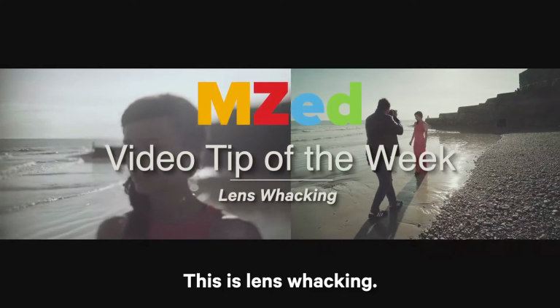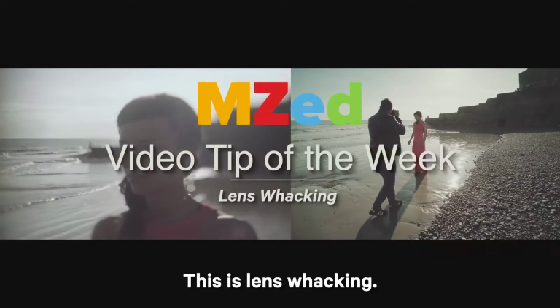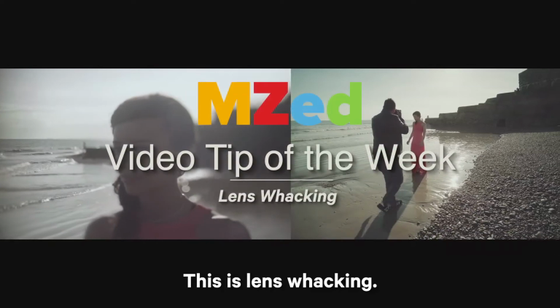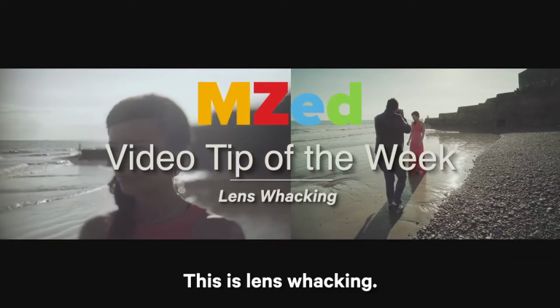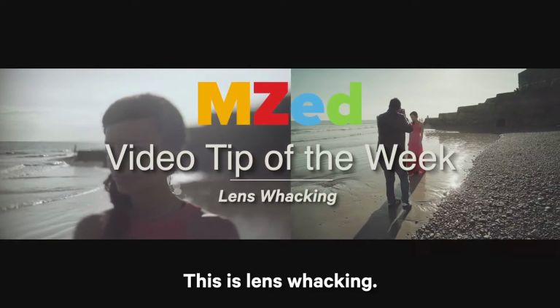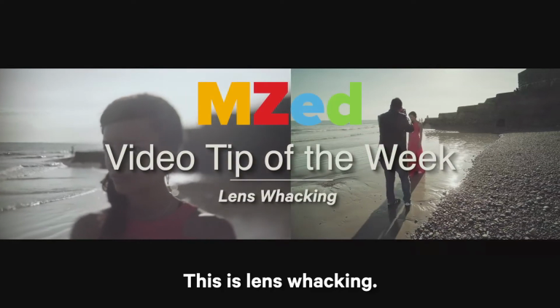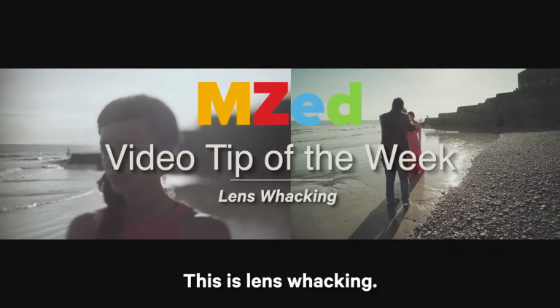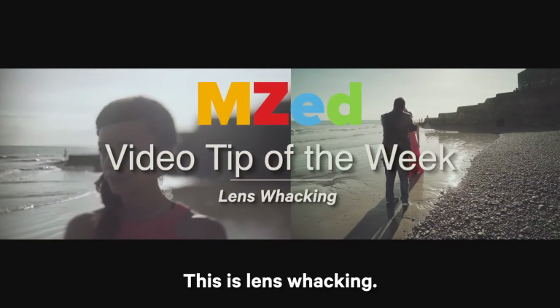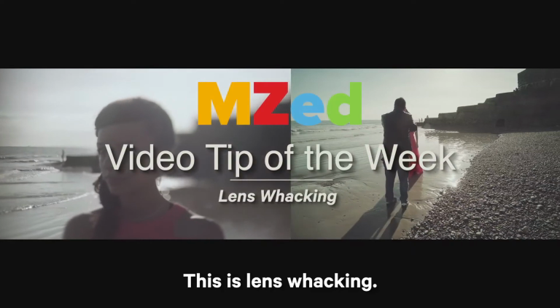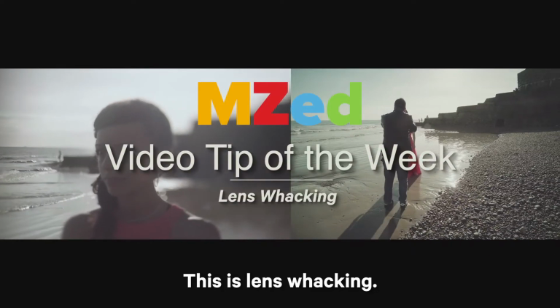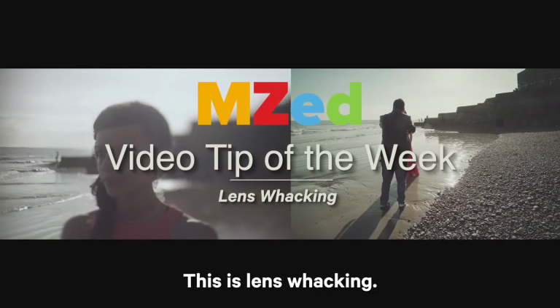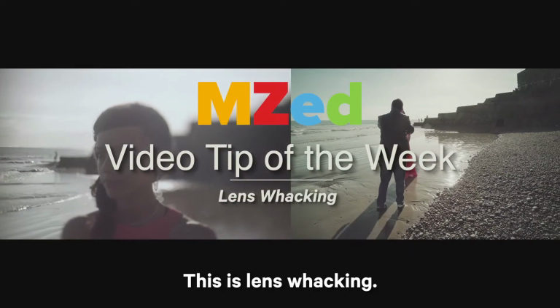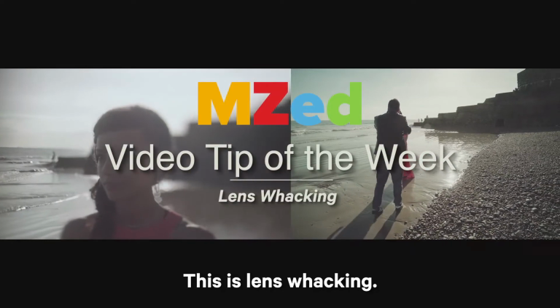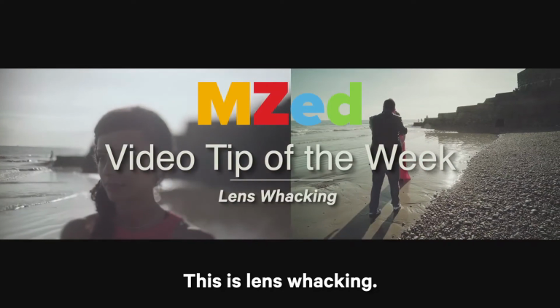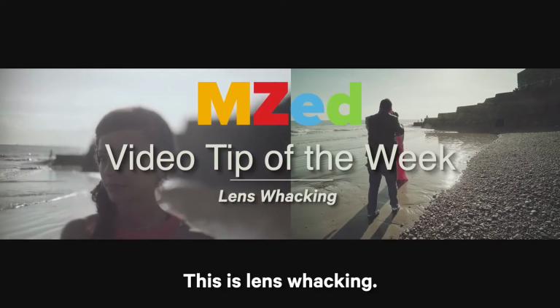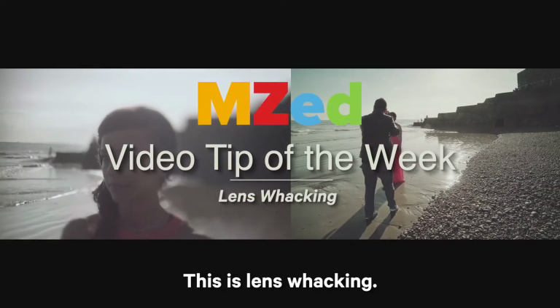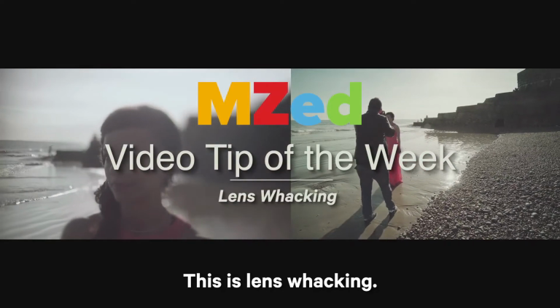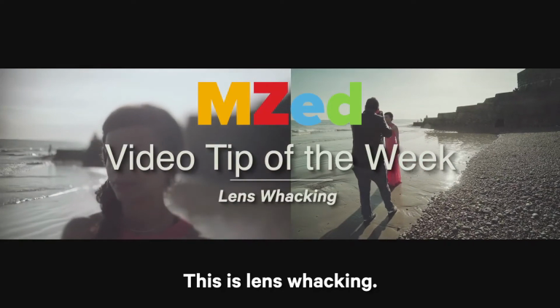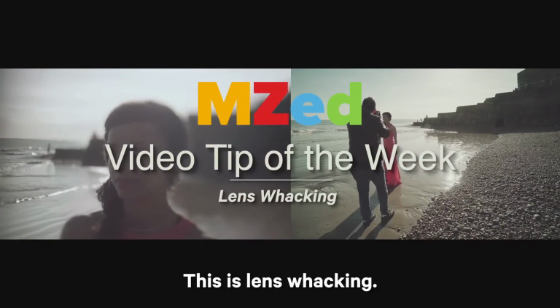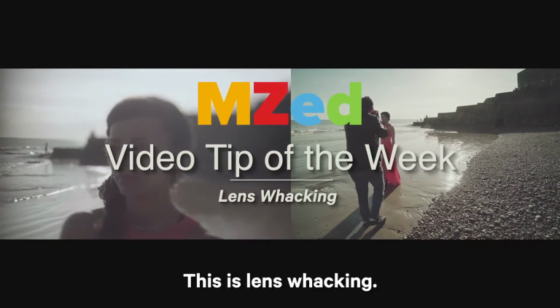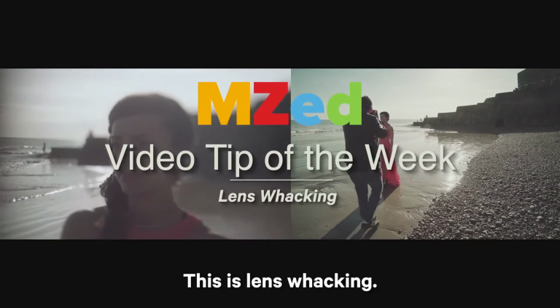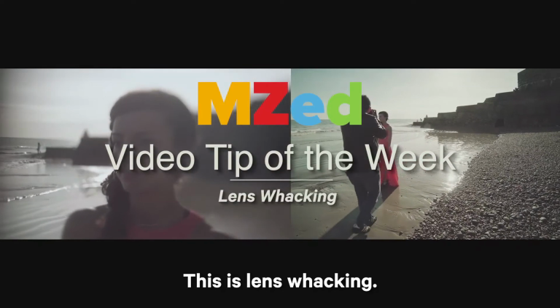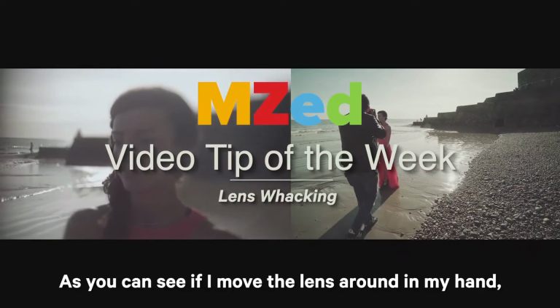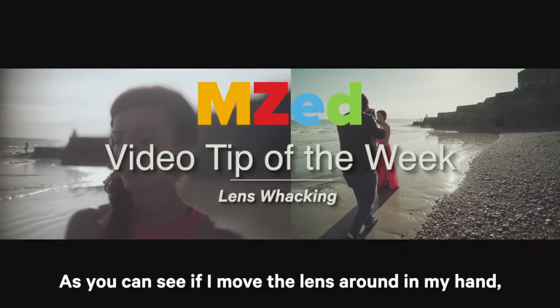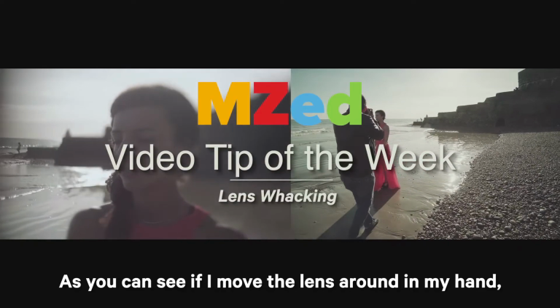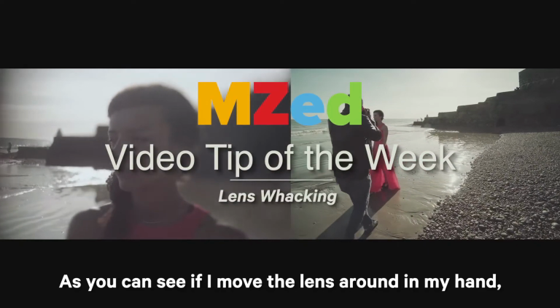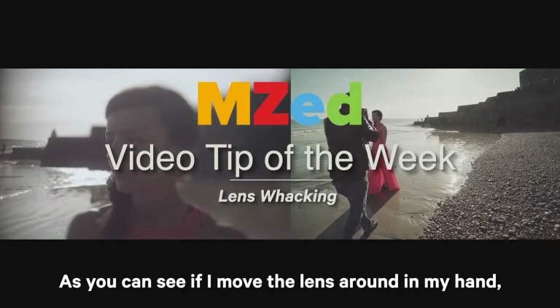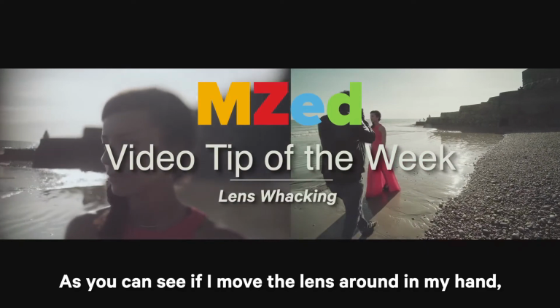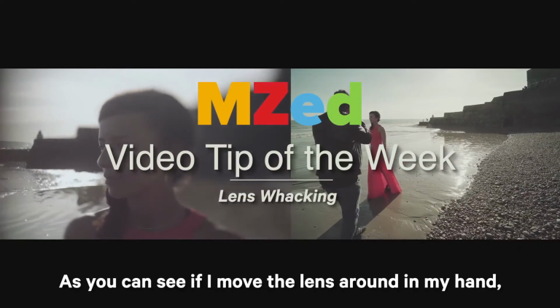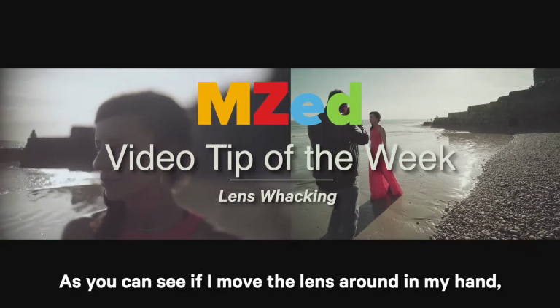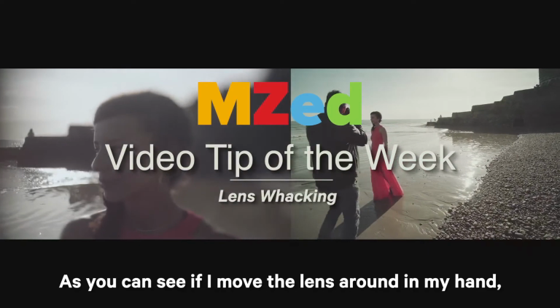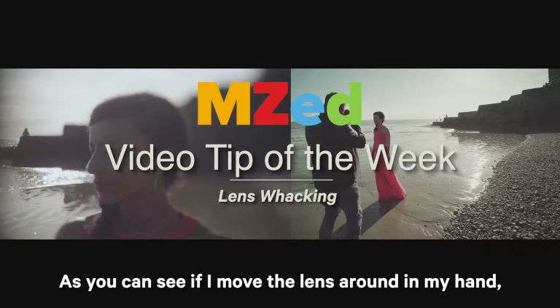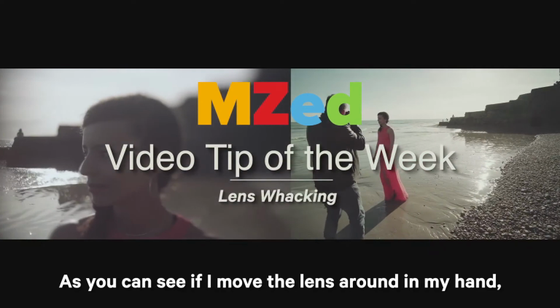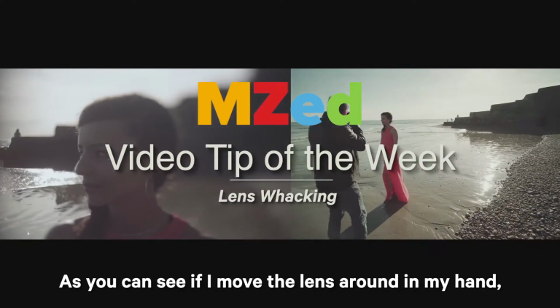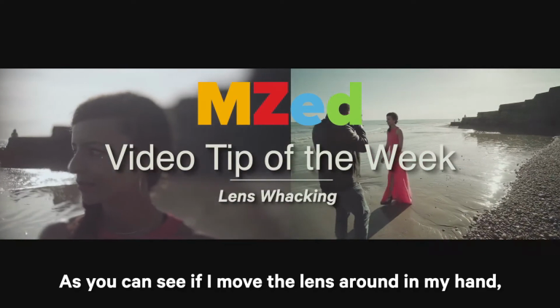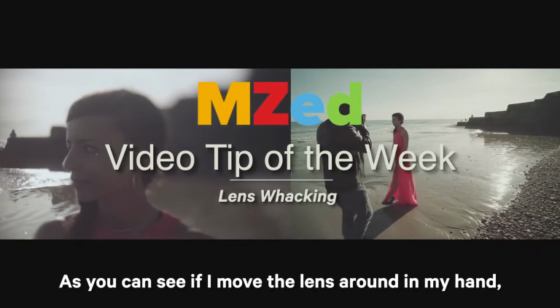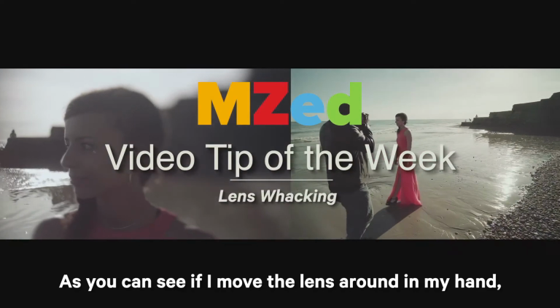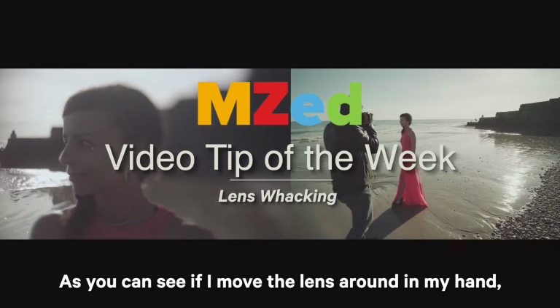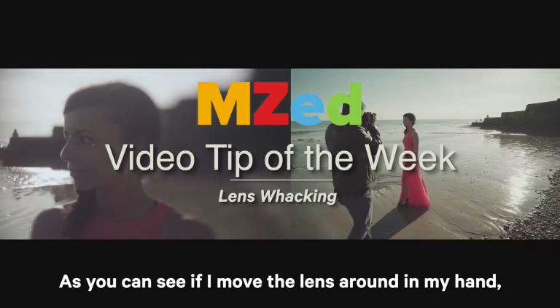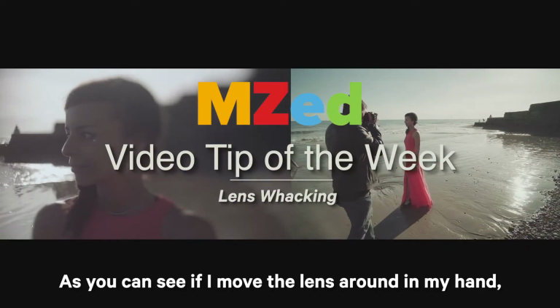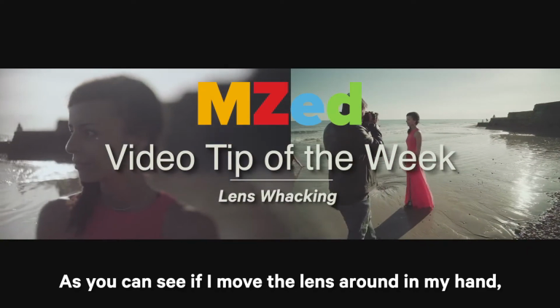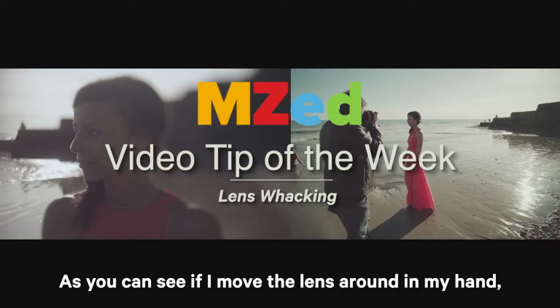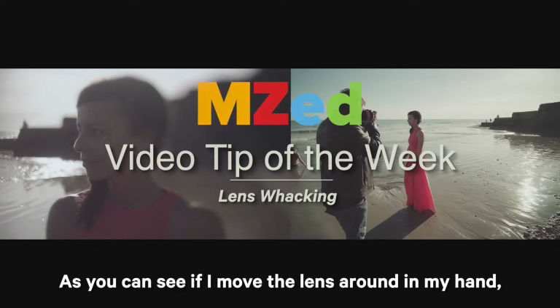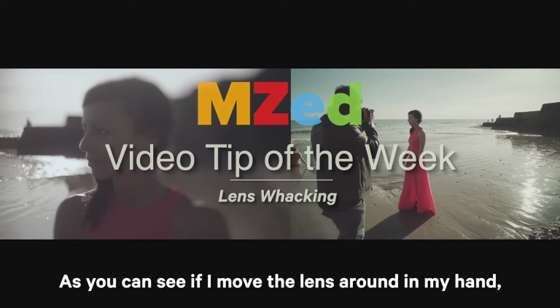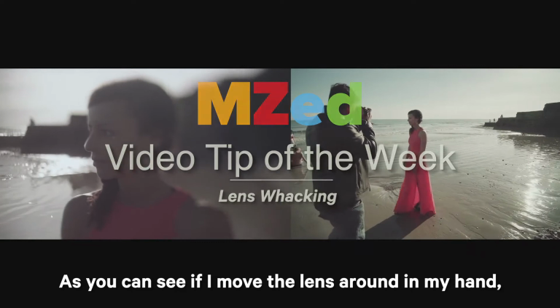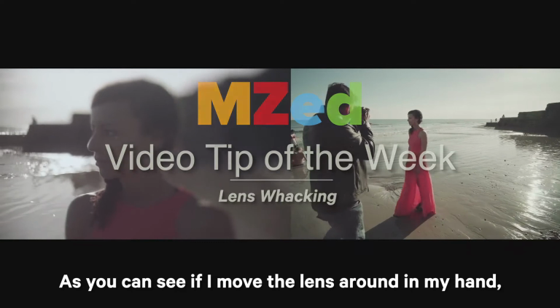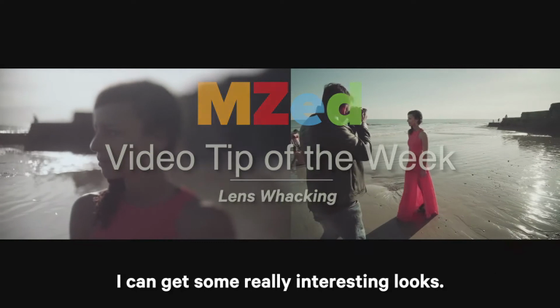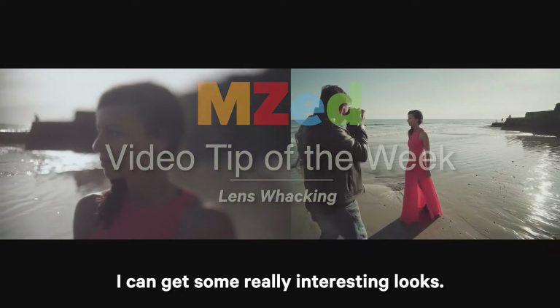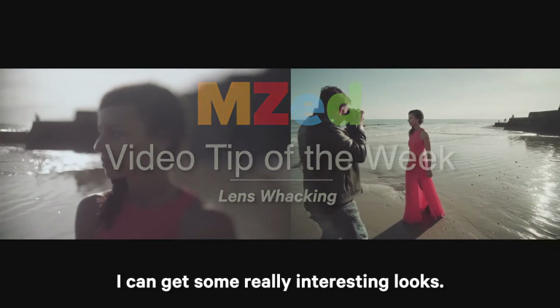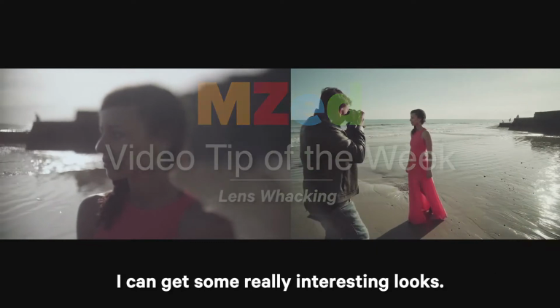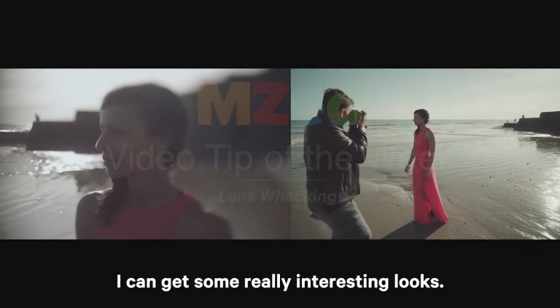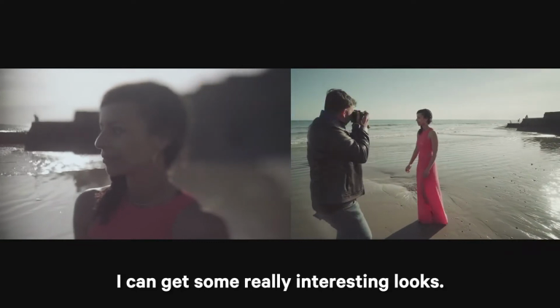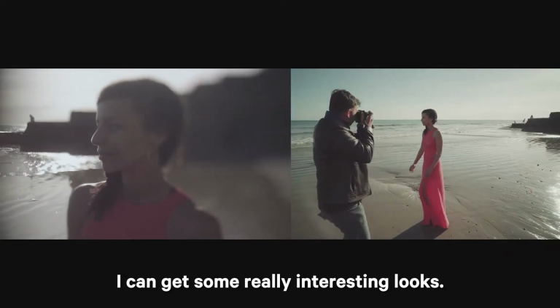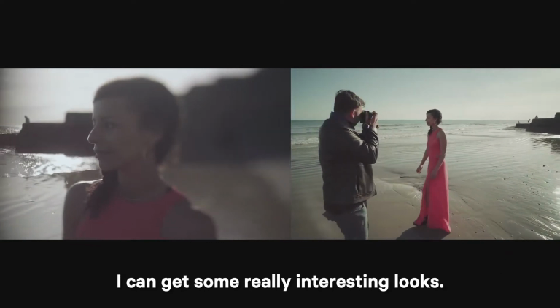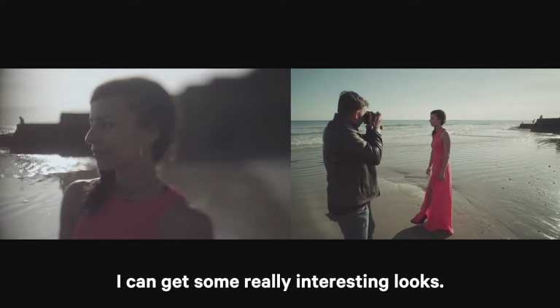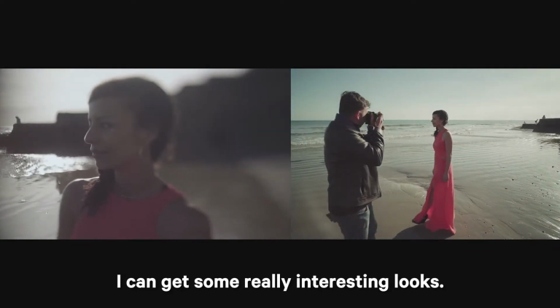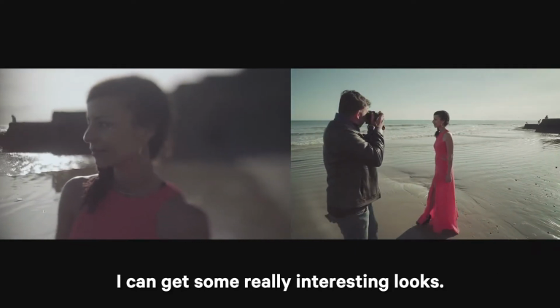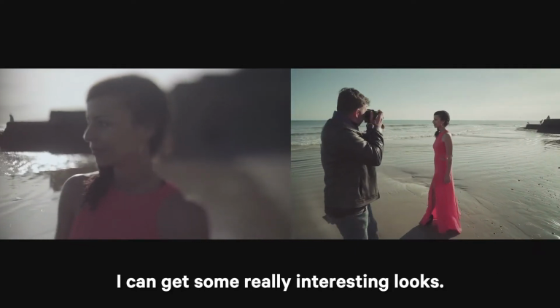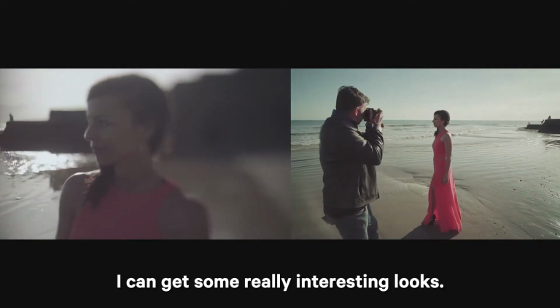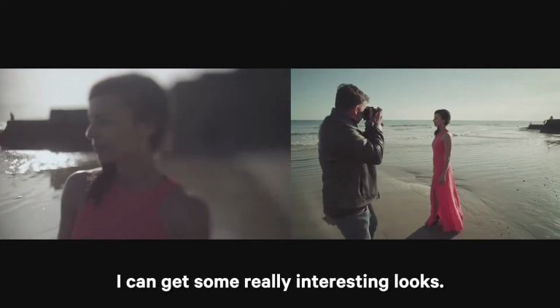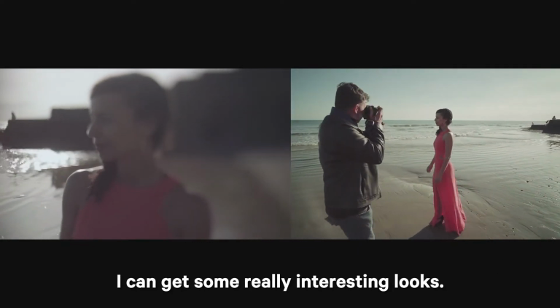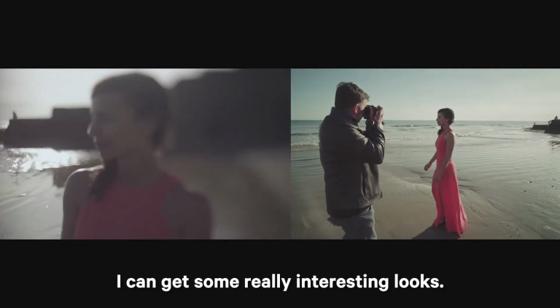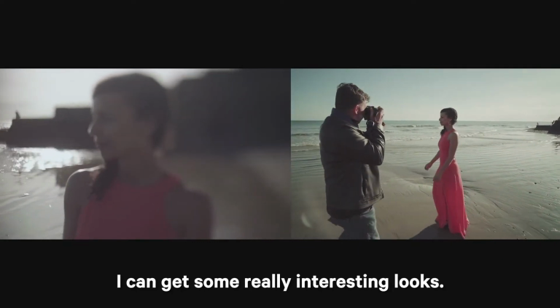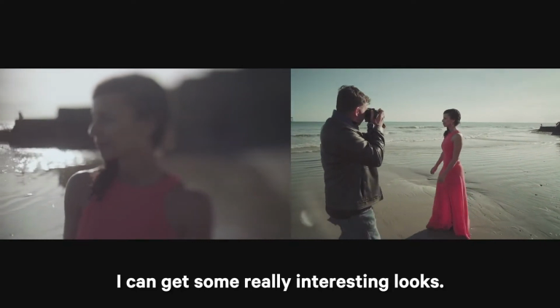This is lens whacking. As you can see, if I move the lens around in my hand, I can get some really interesting looks.